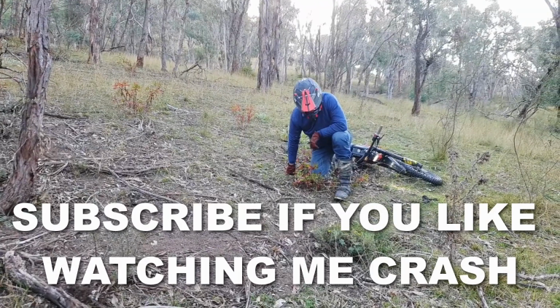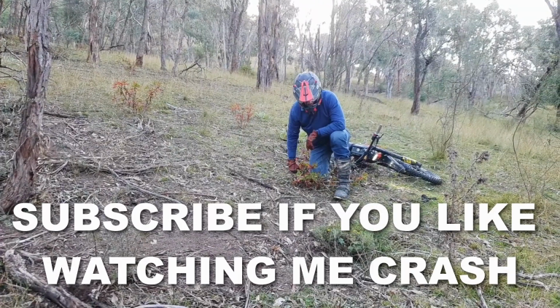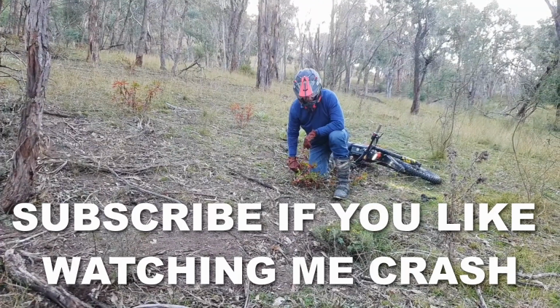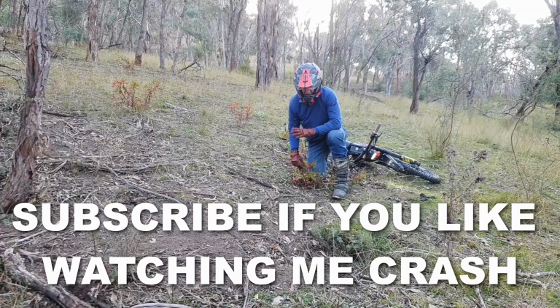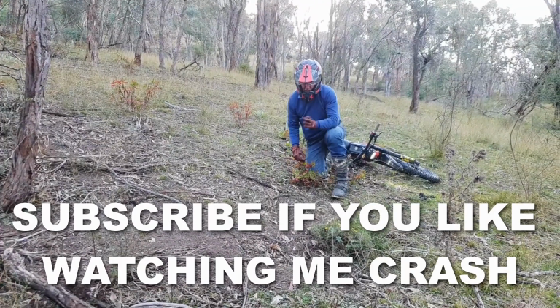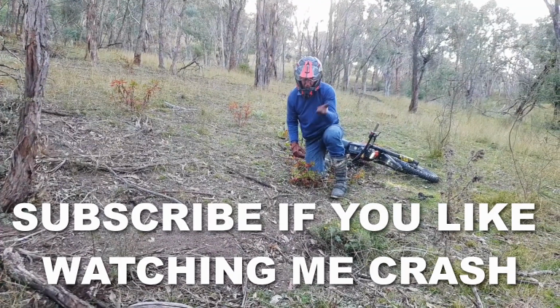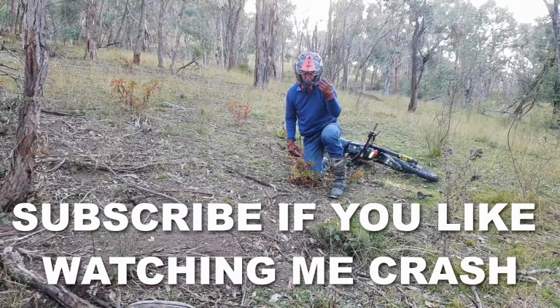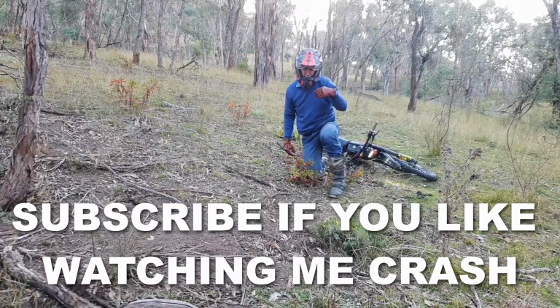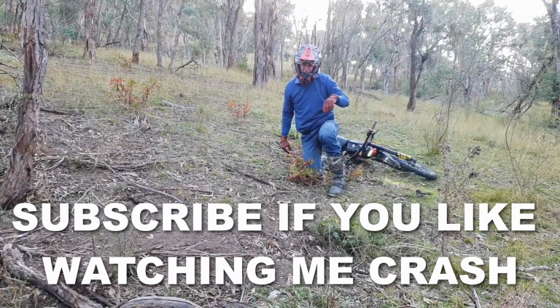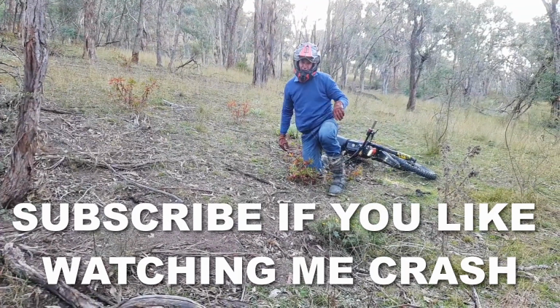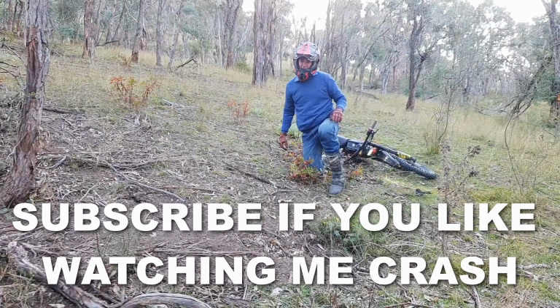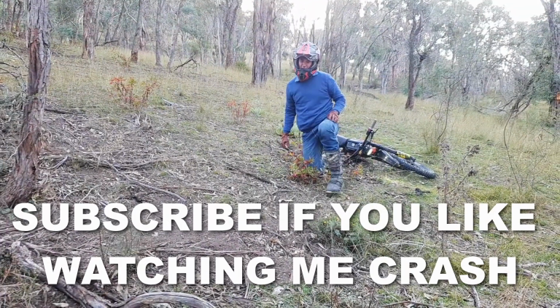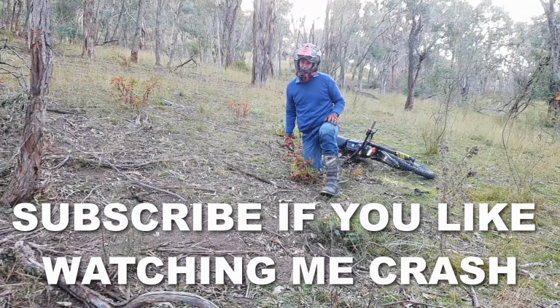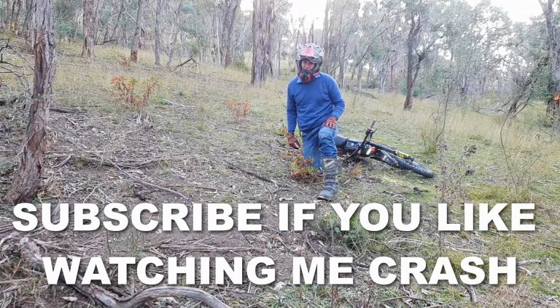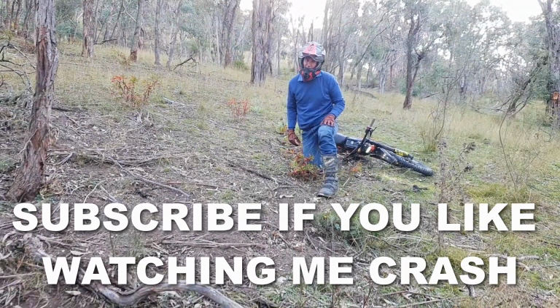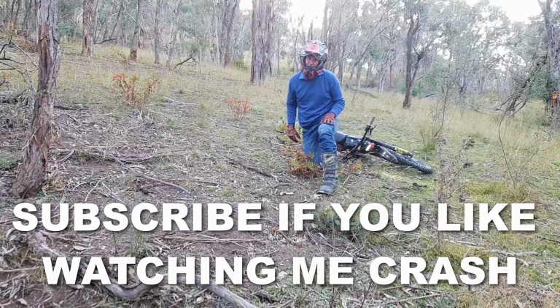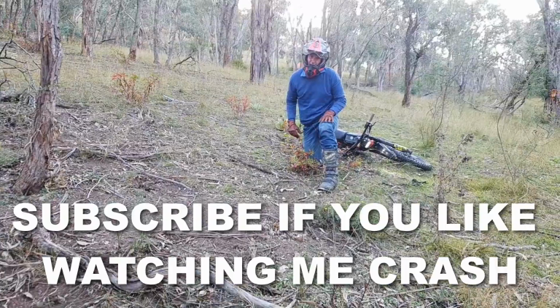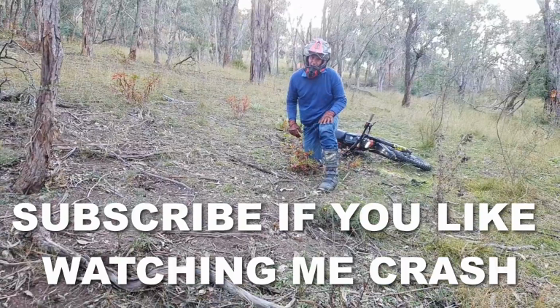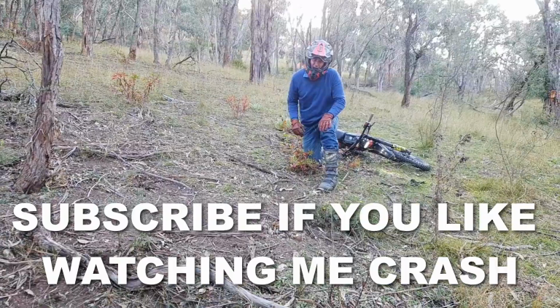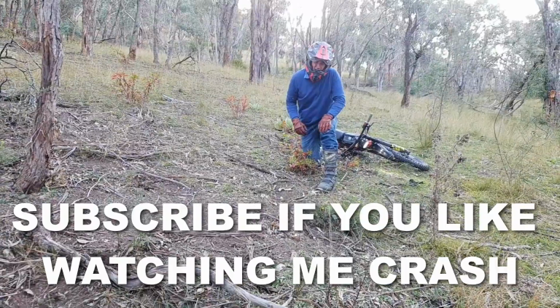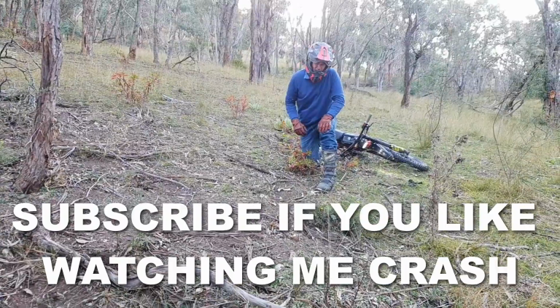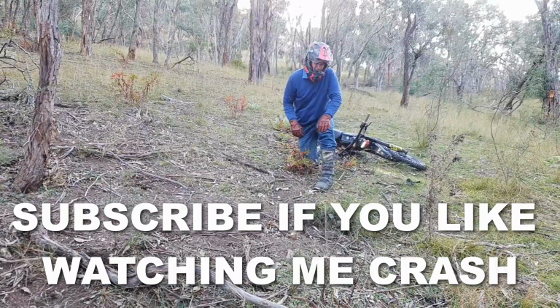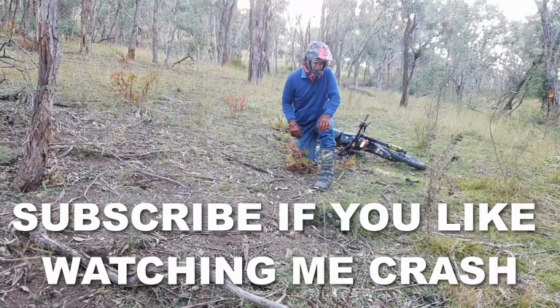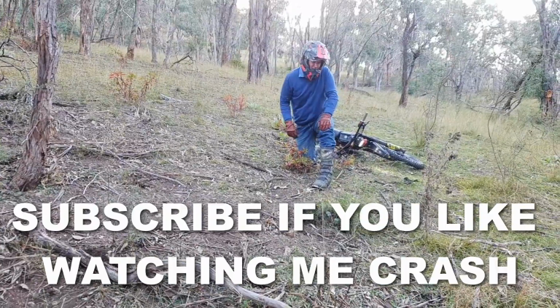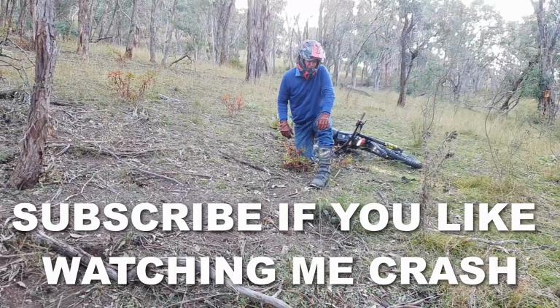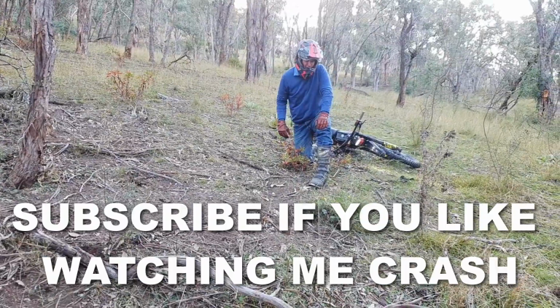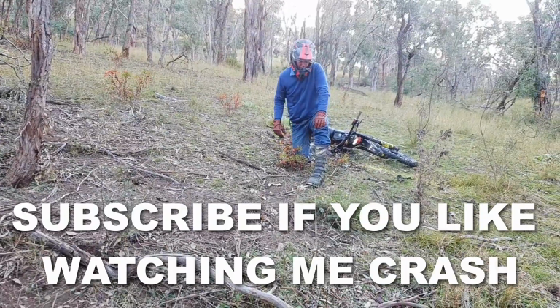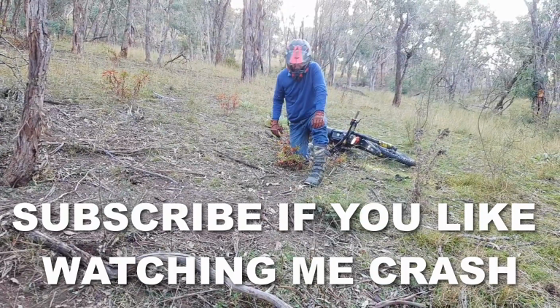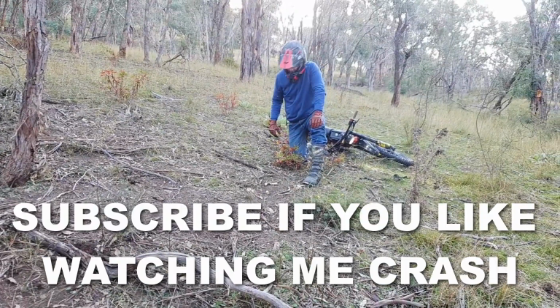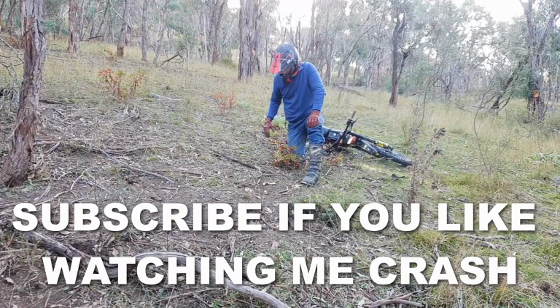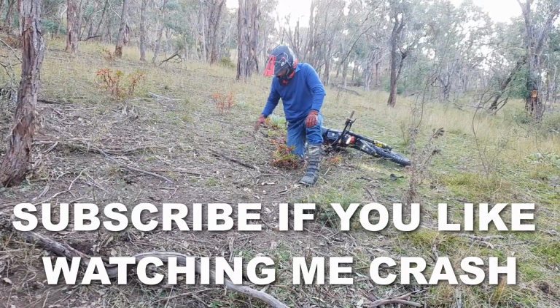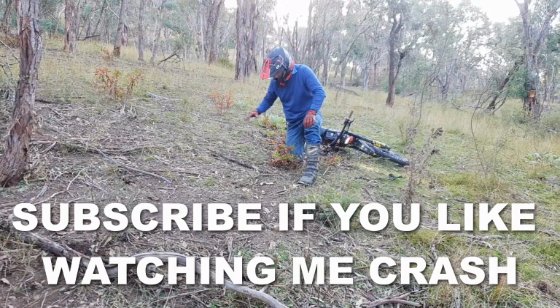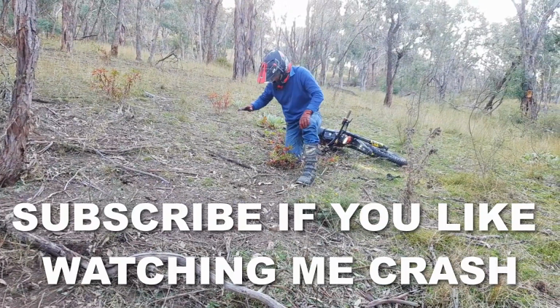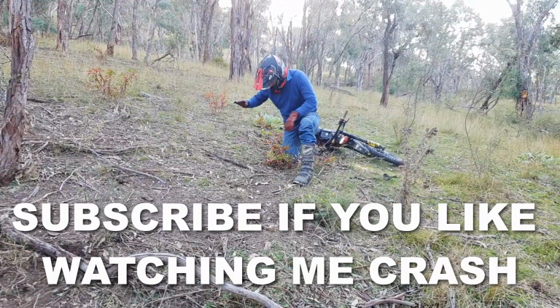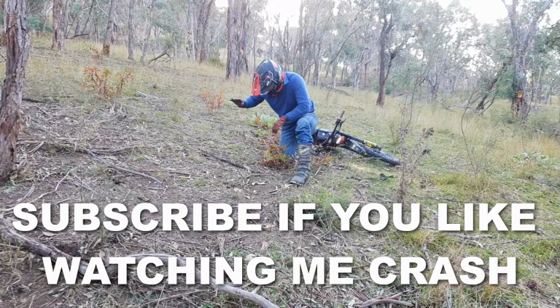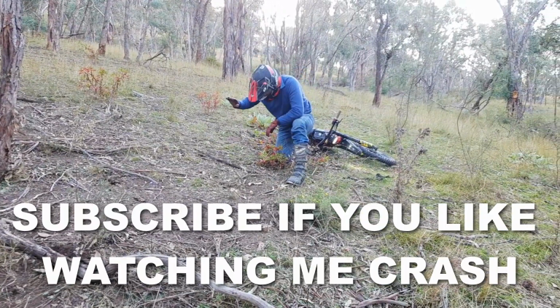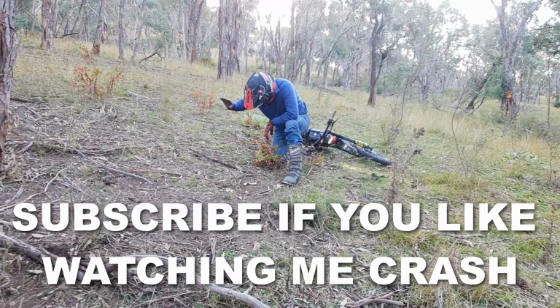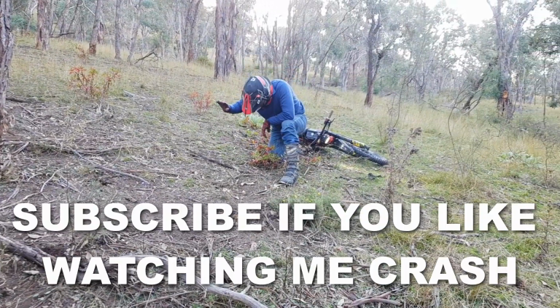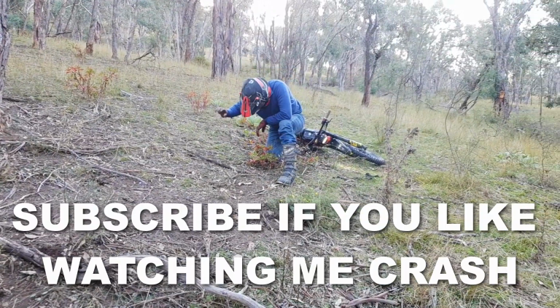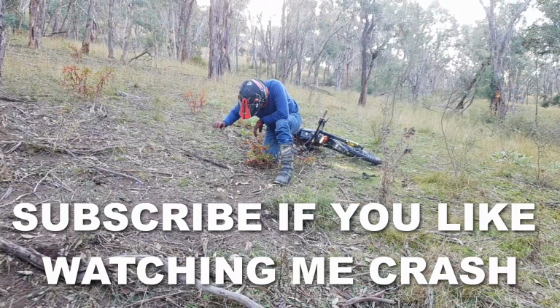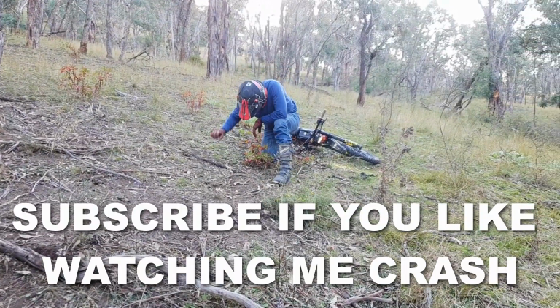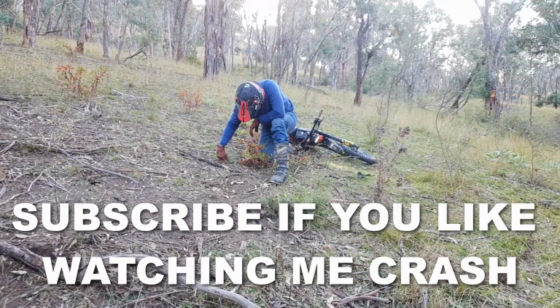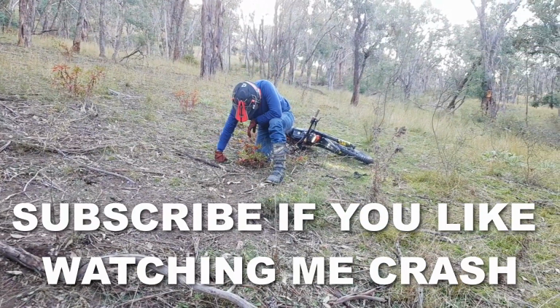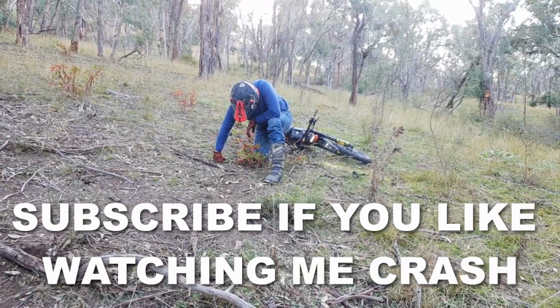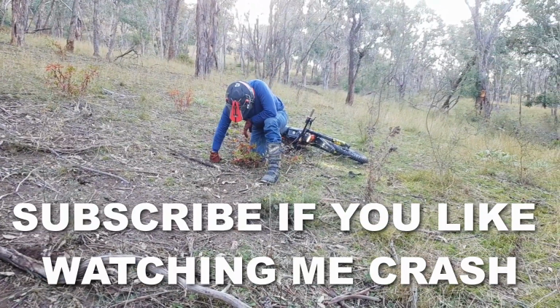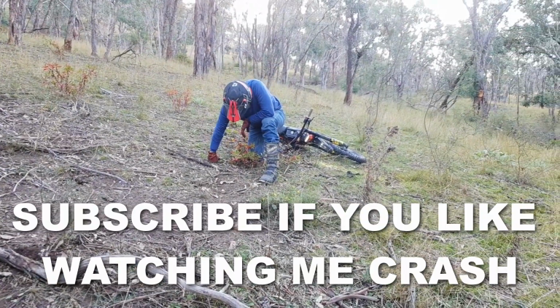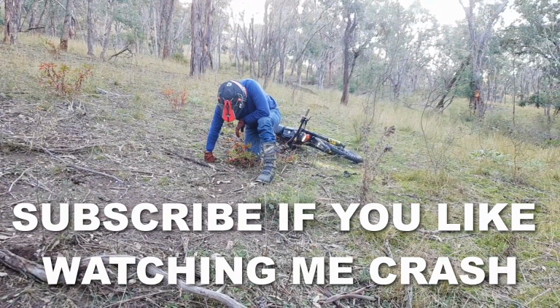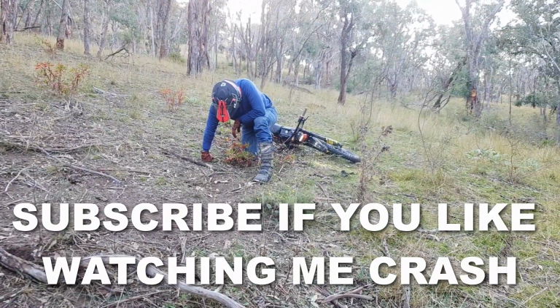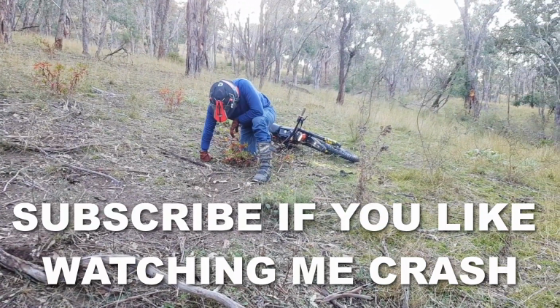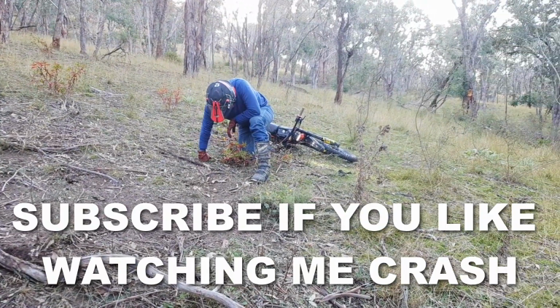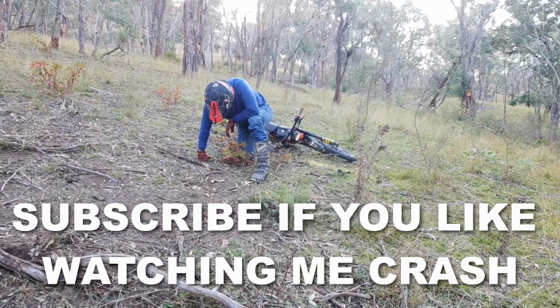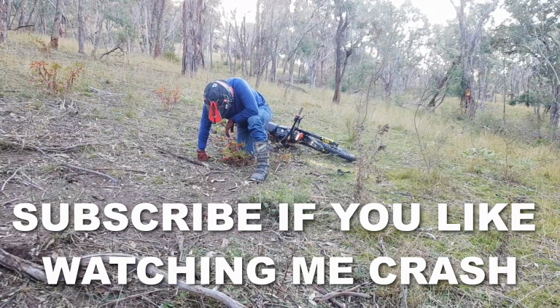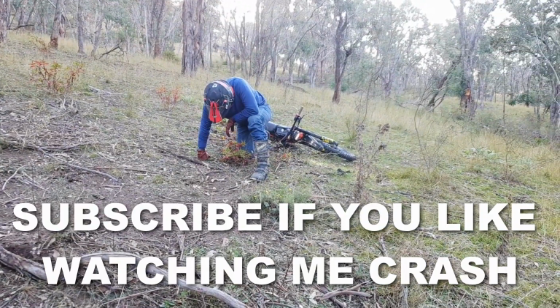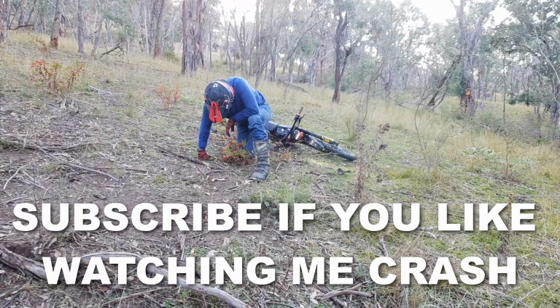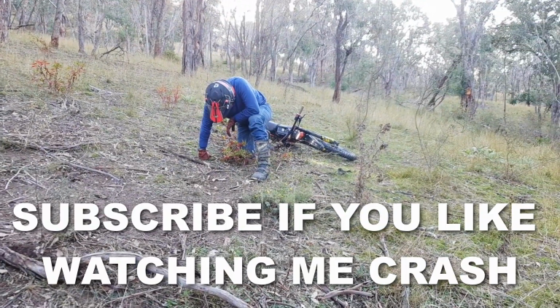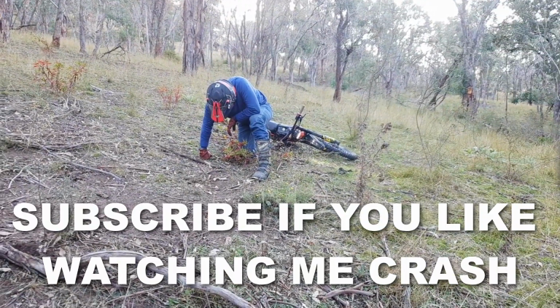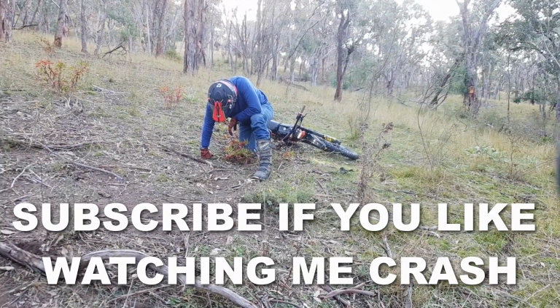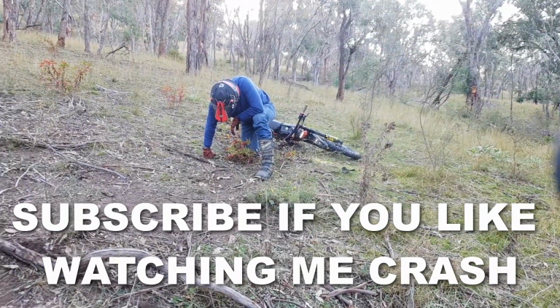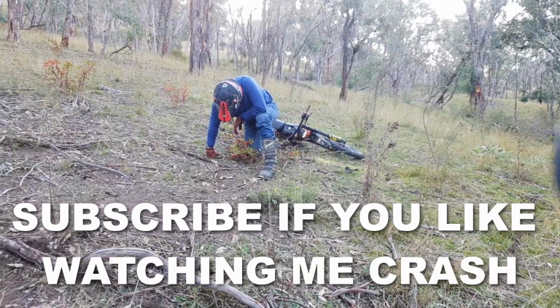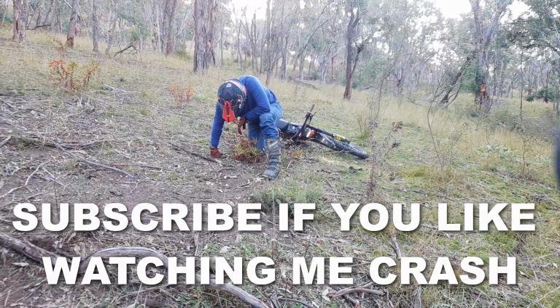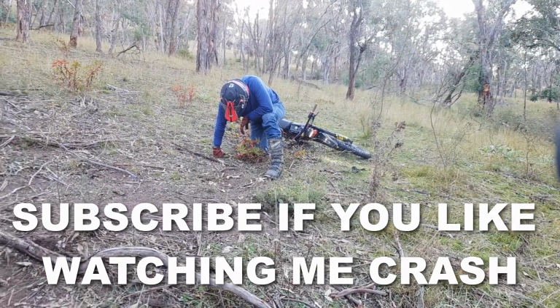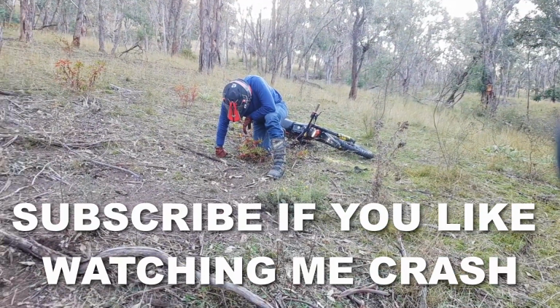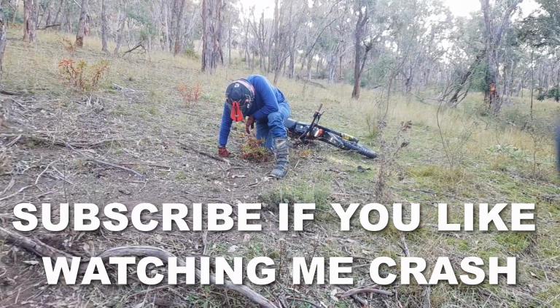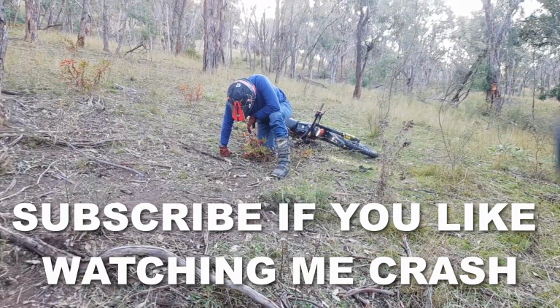Just looped it! Did a wheelie, looped it, and came down flat on my back.